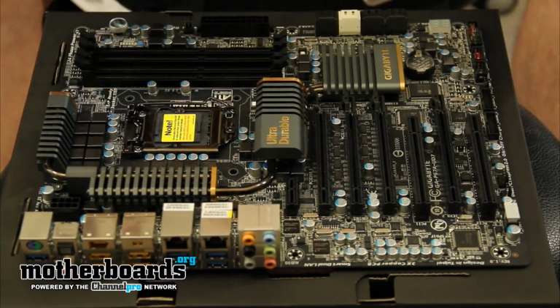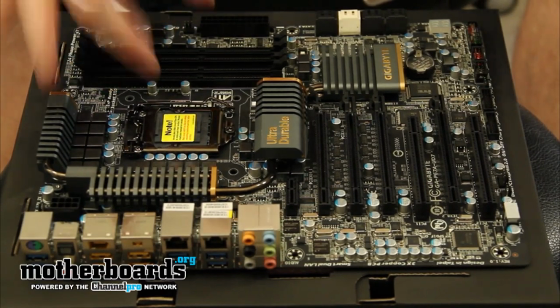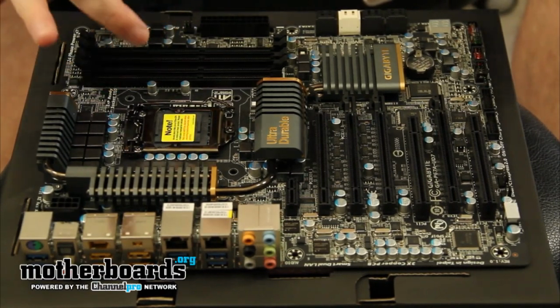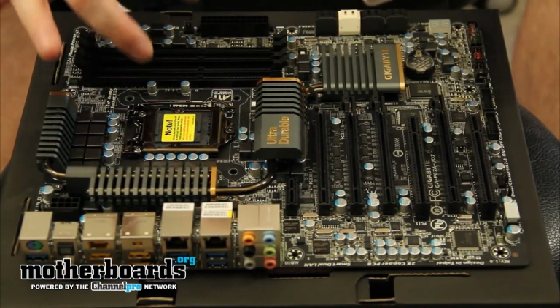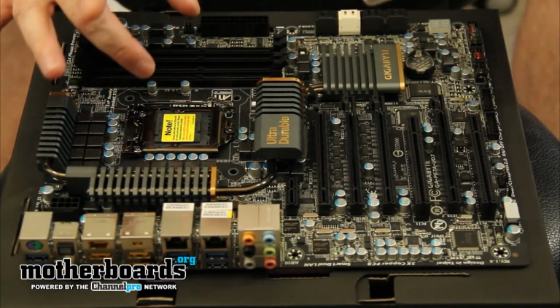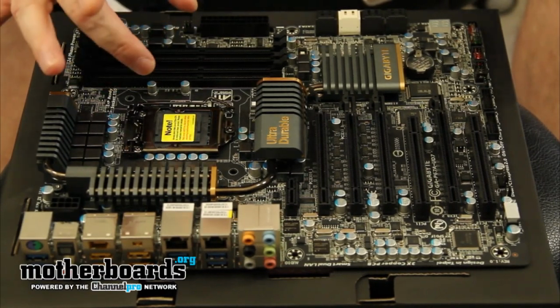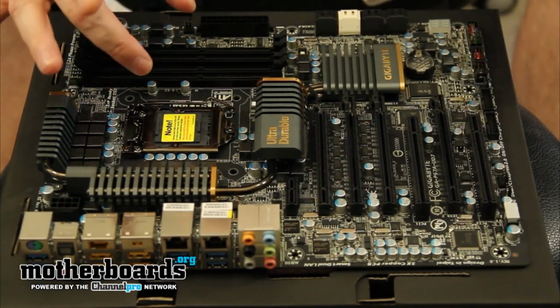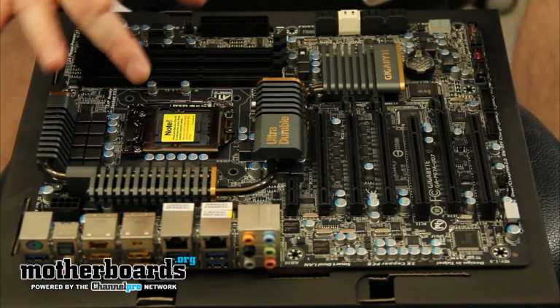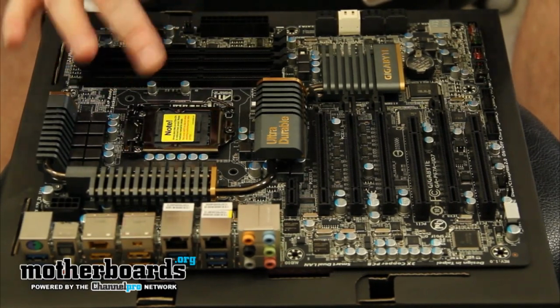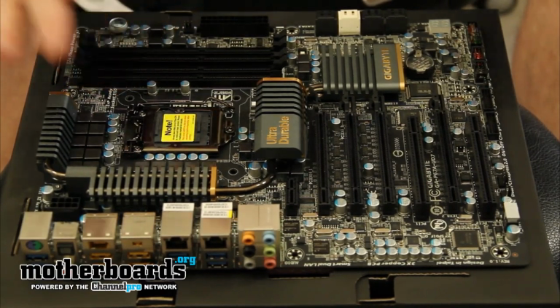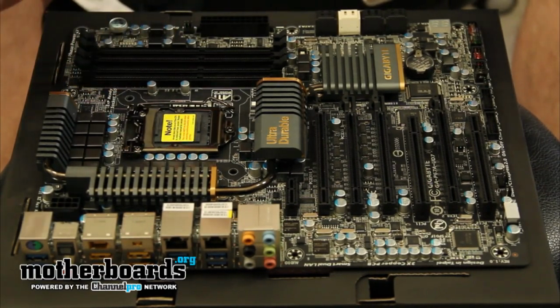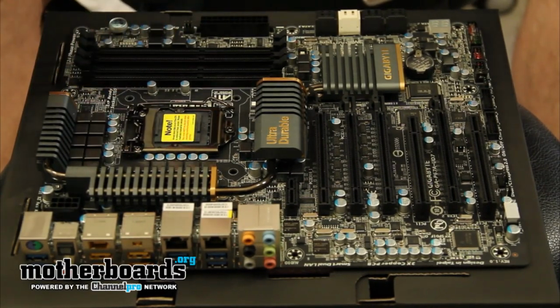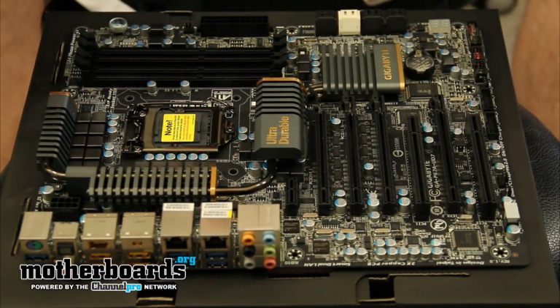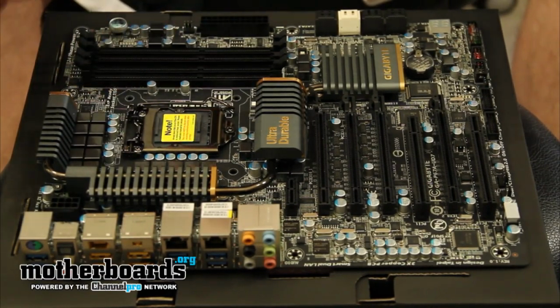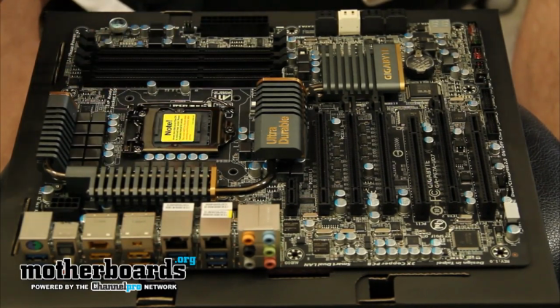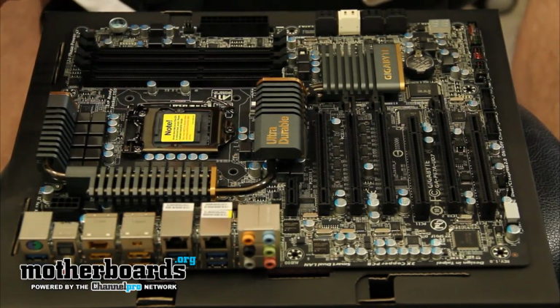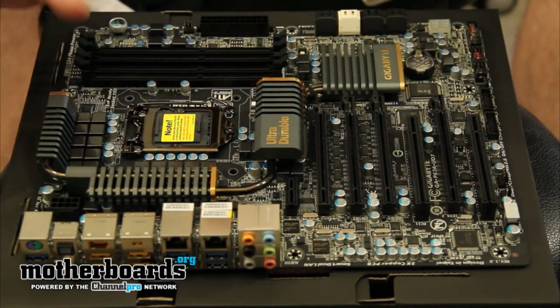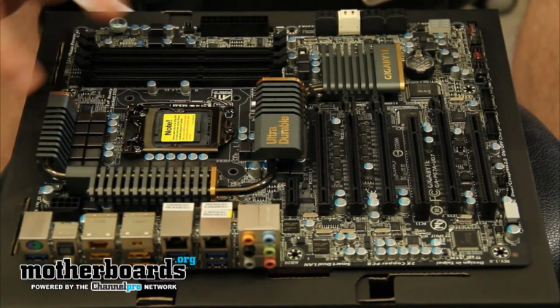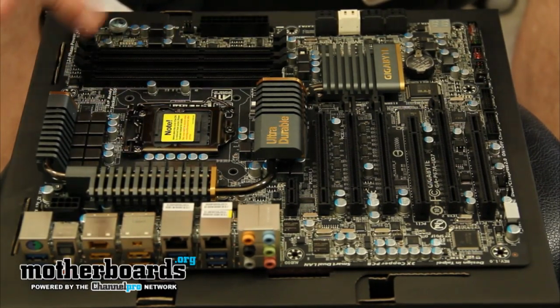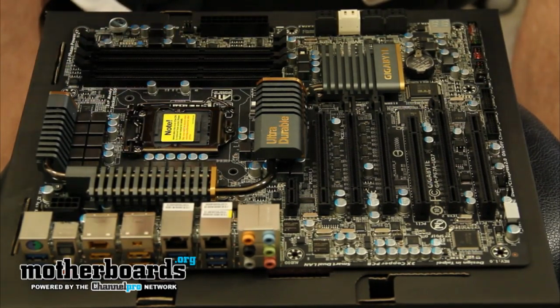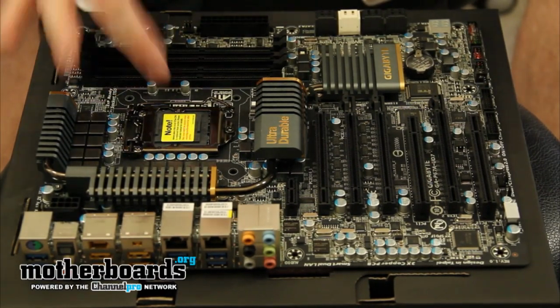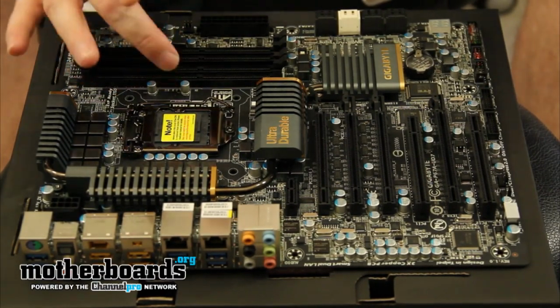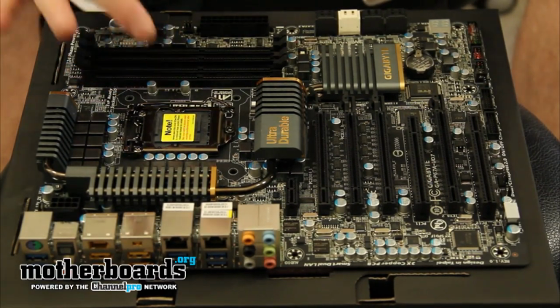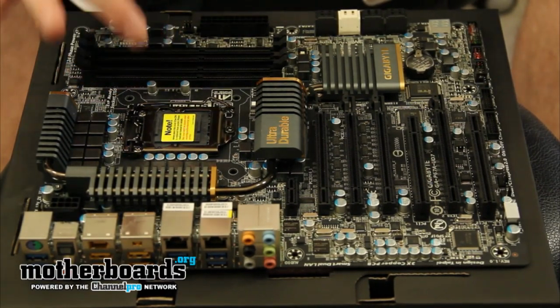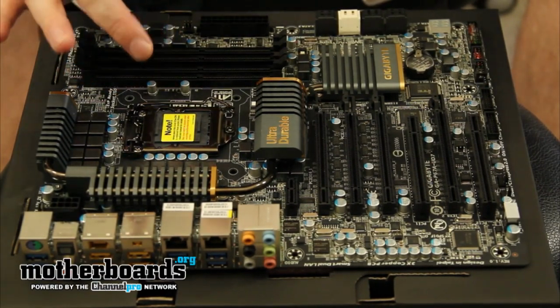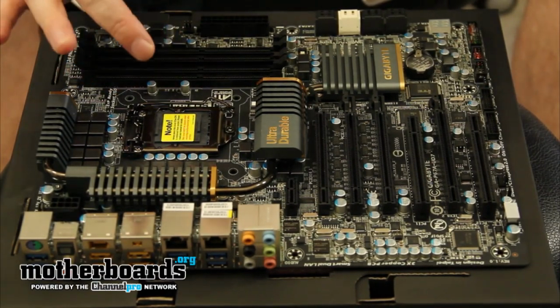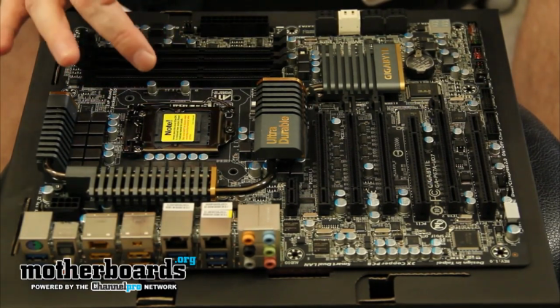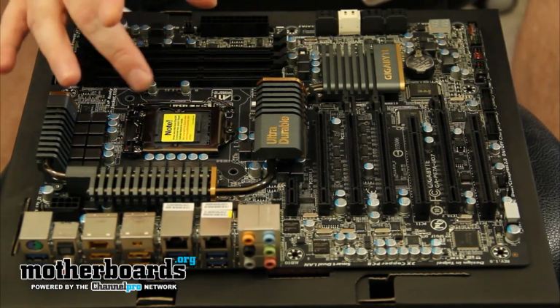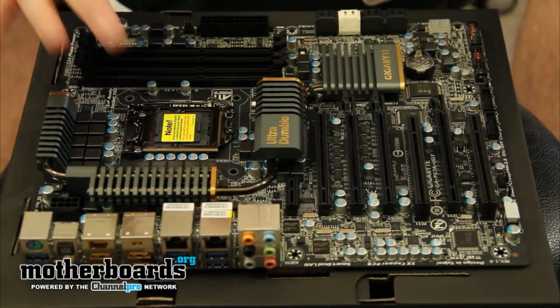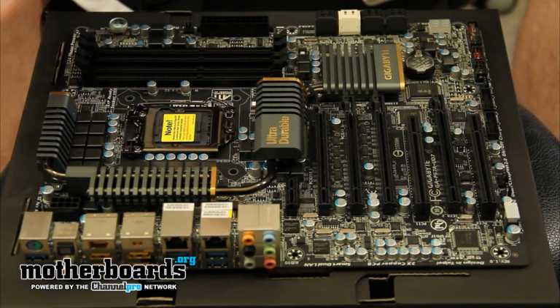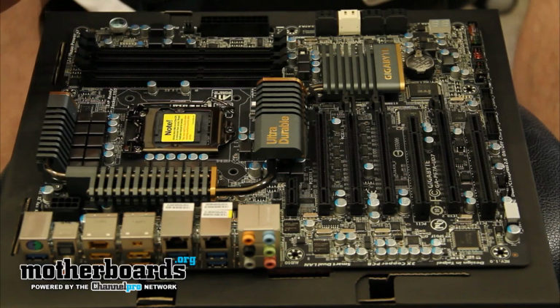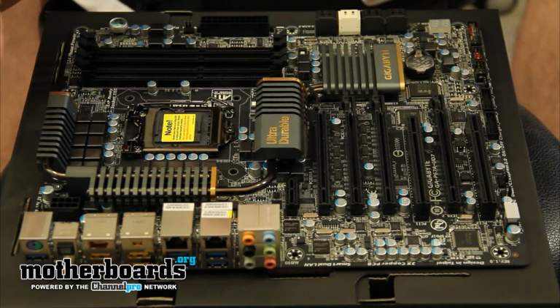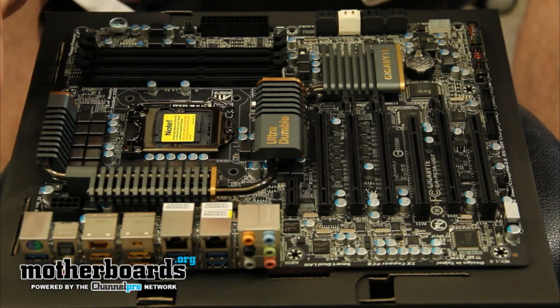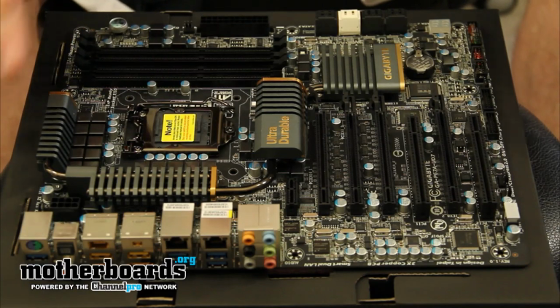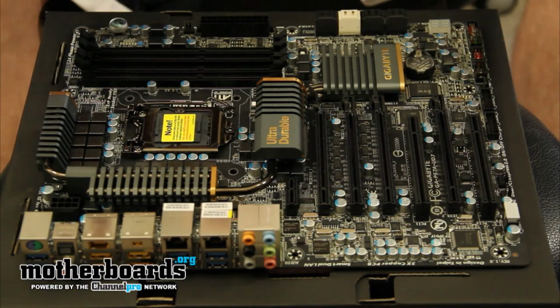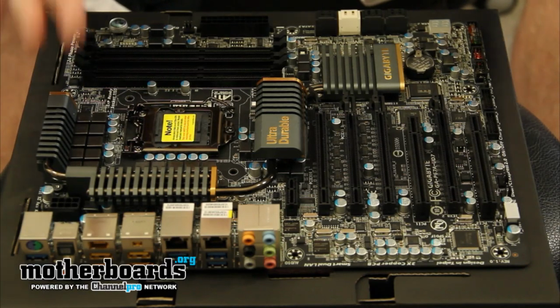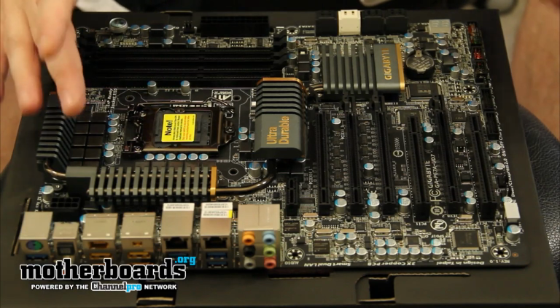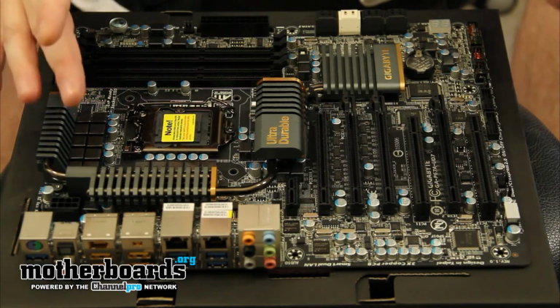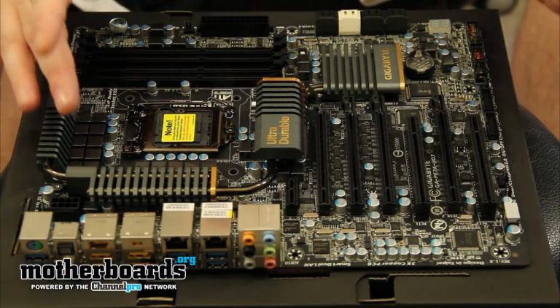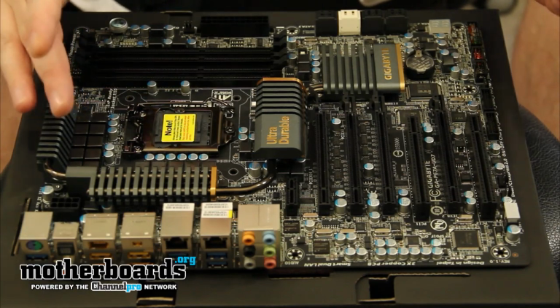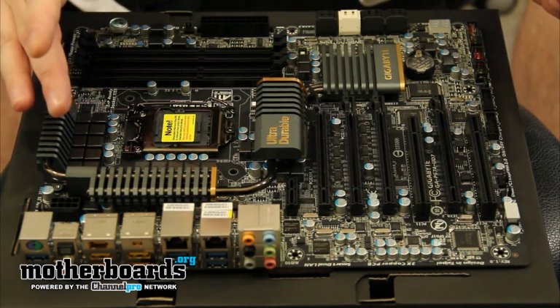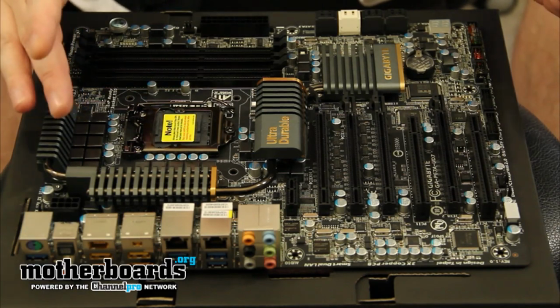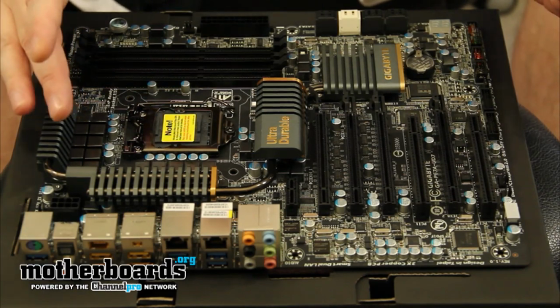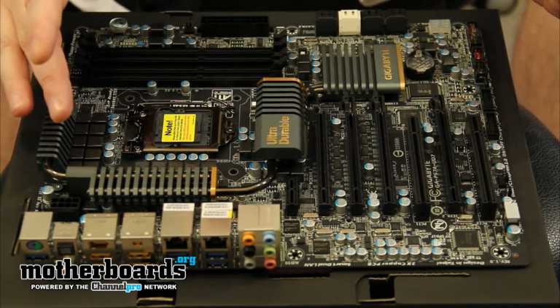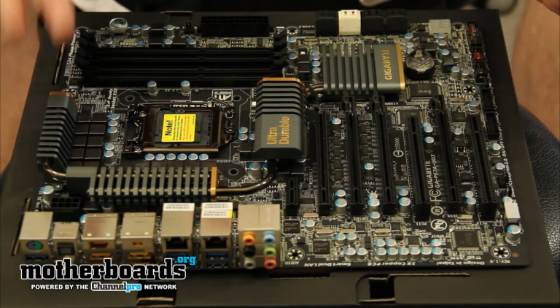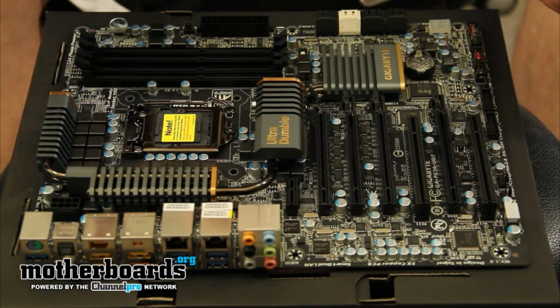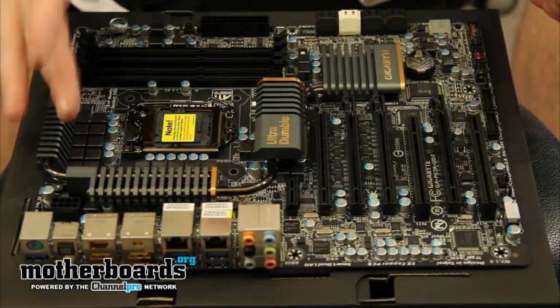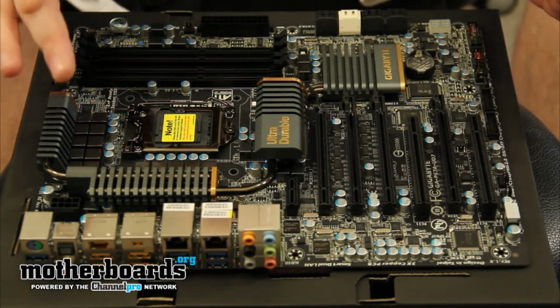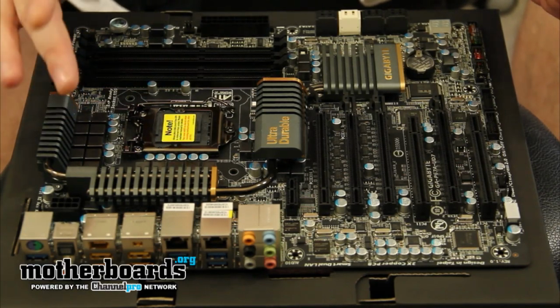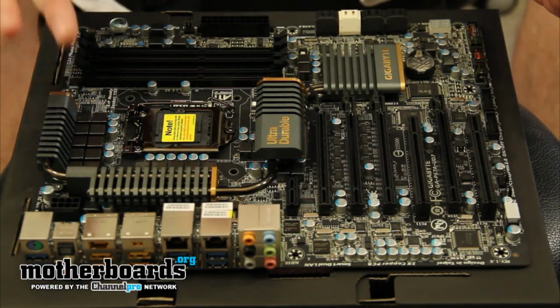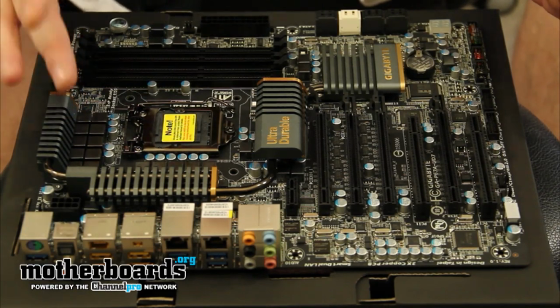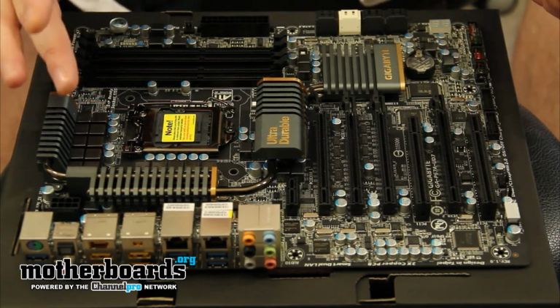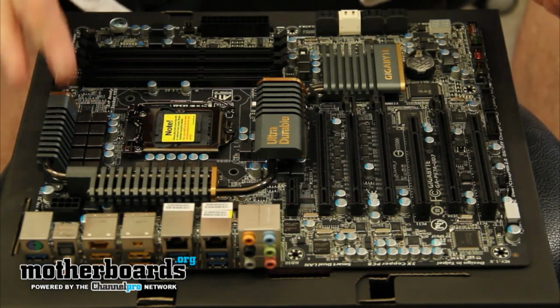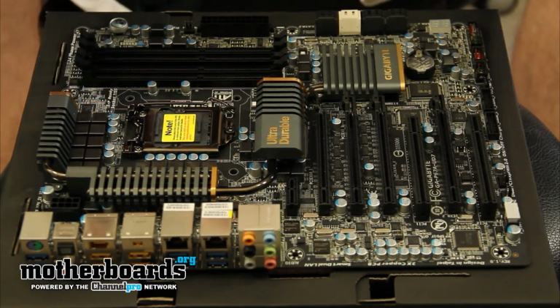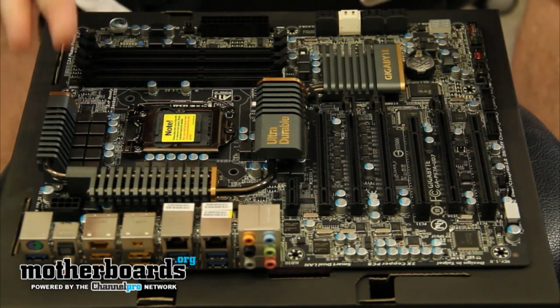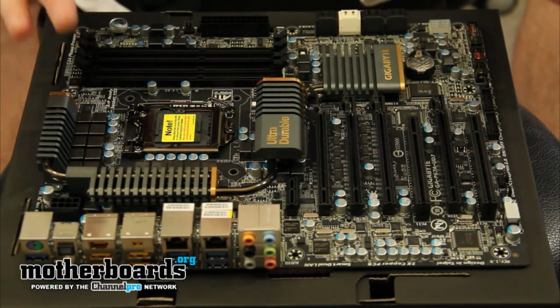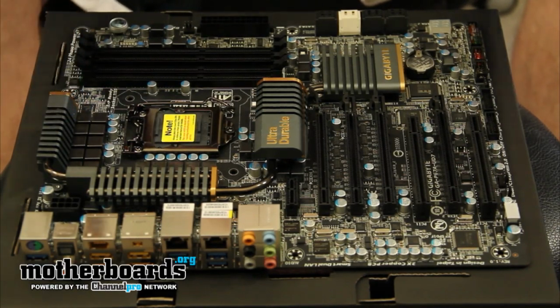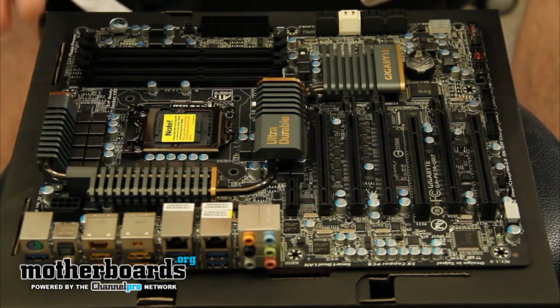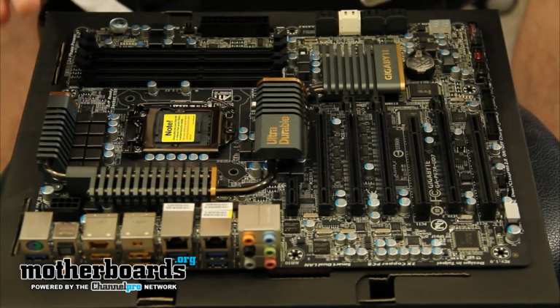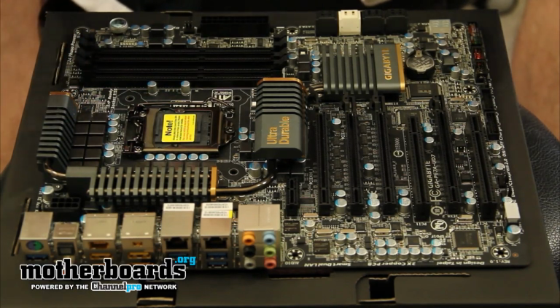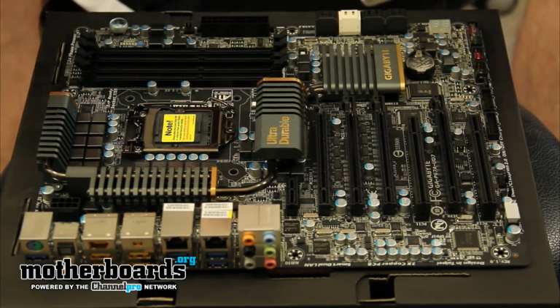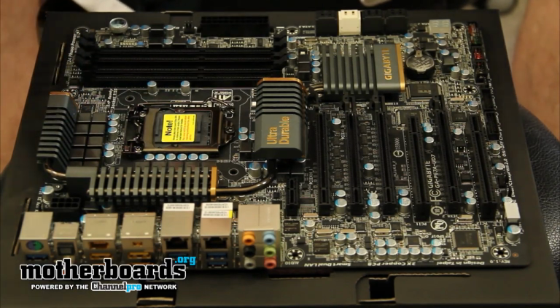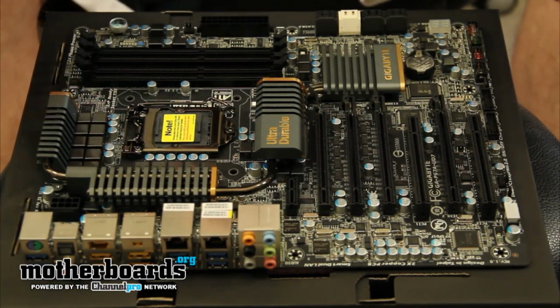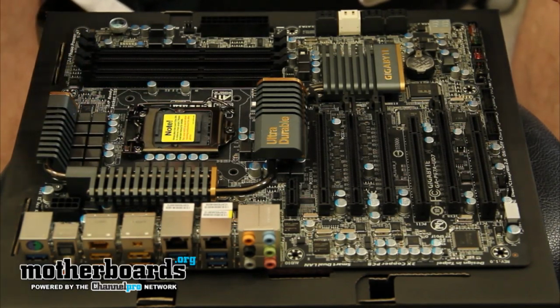The P chipset does not support graphics, but the H67 chipset does. The motherboard that we're looking at today is the P67, which is based more for enthusiasts.